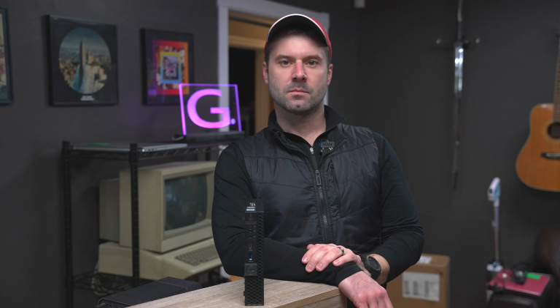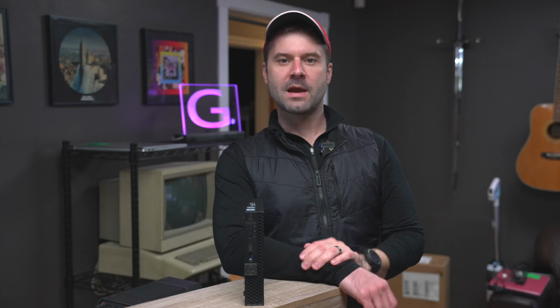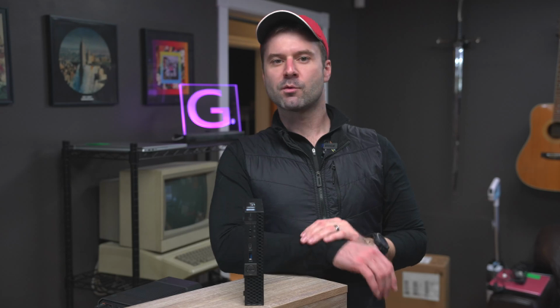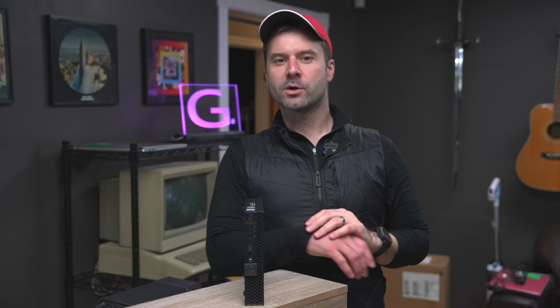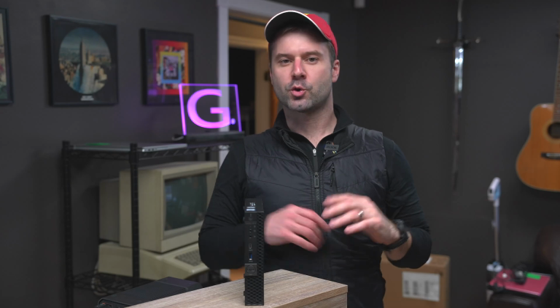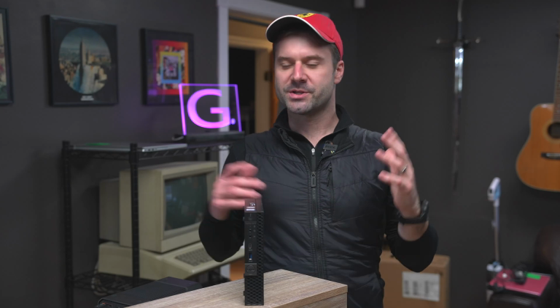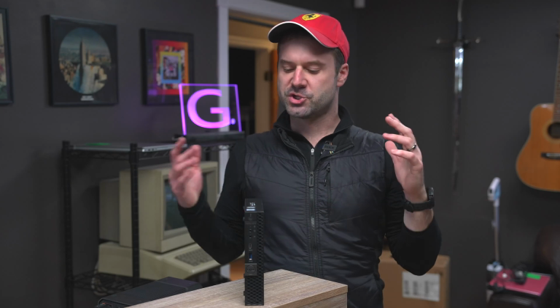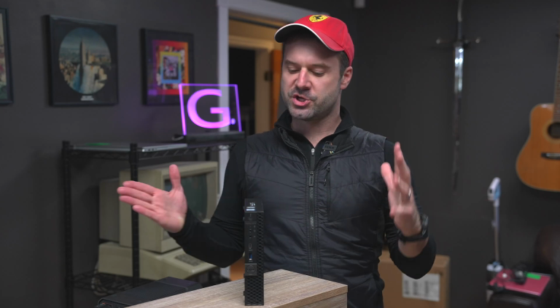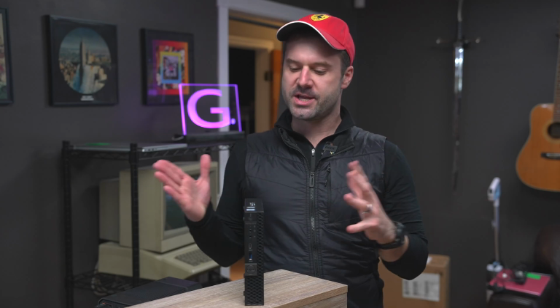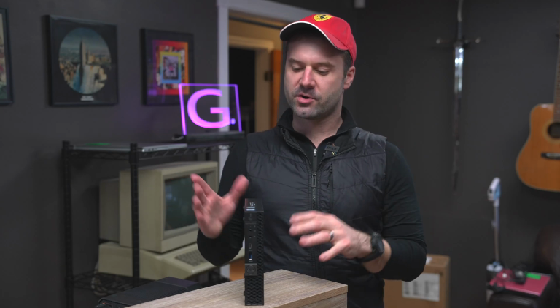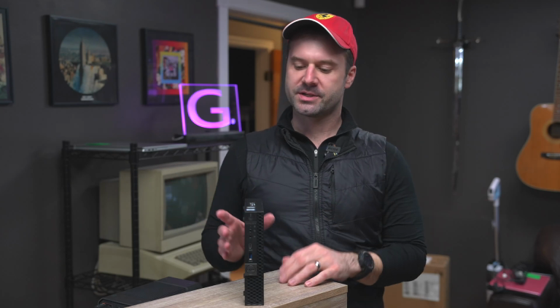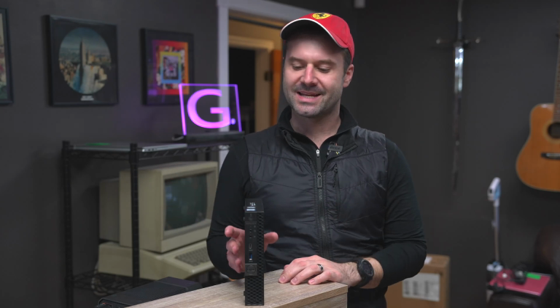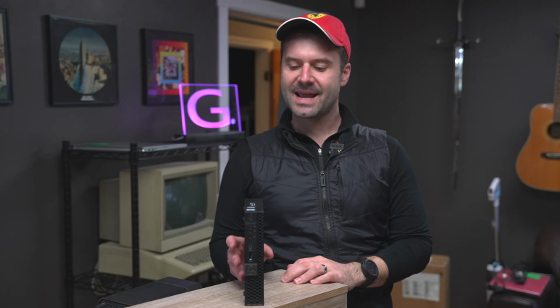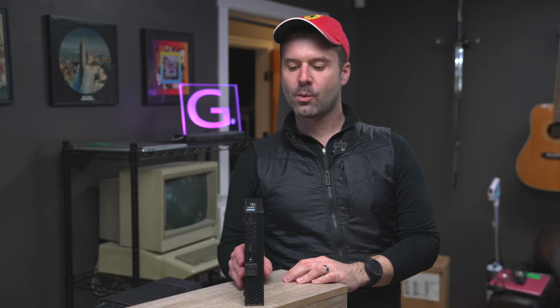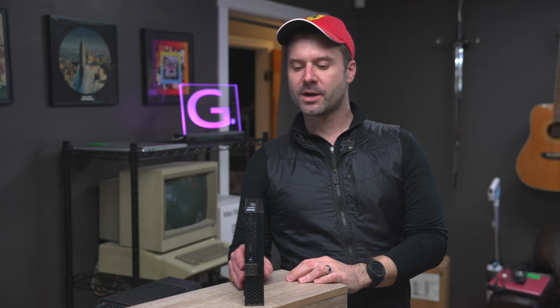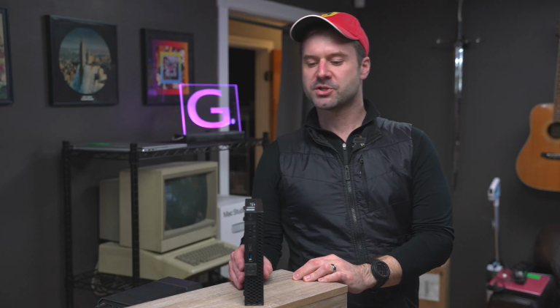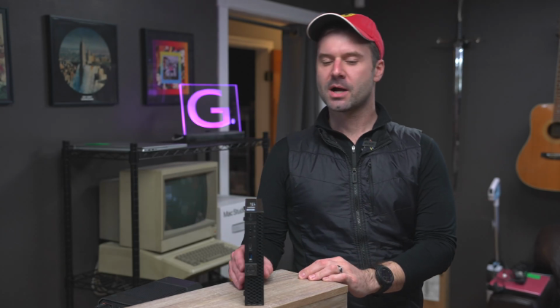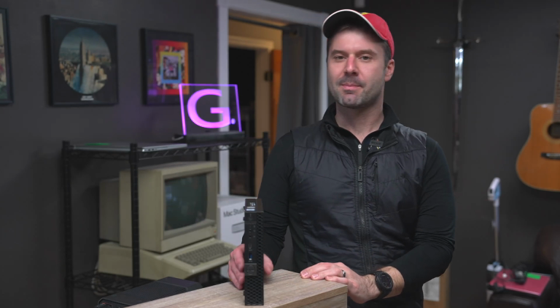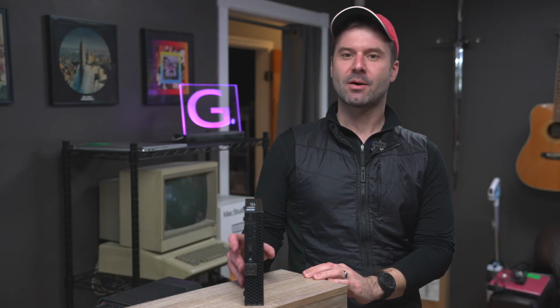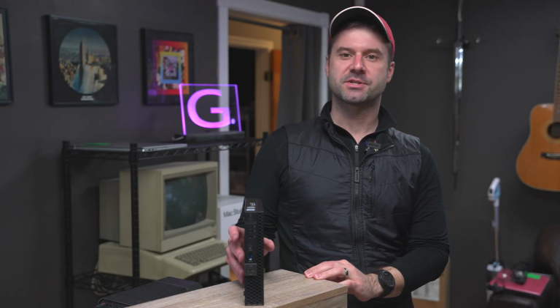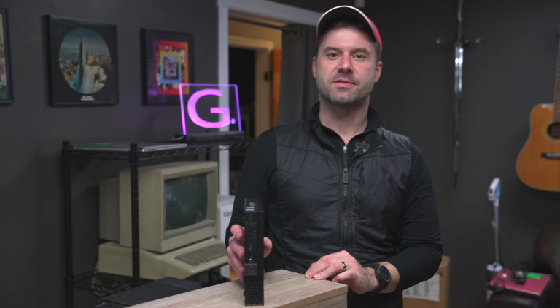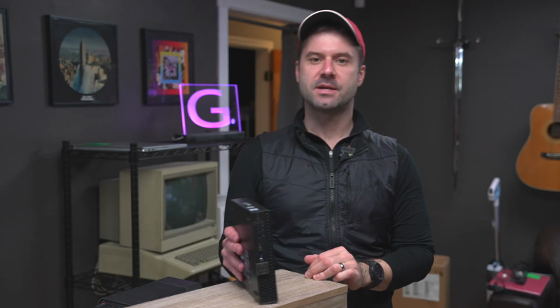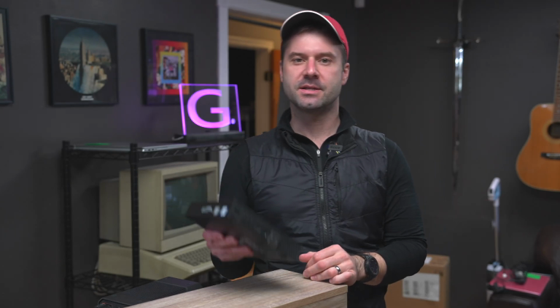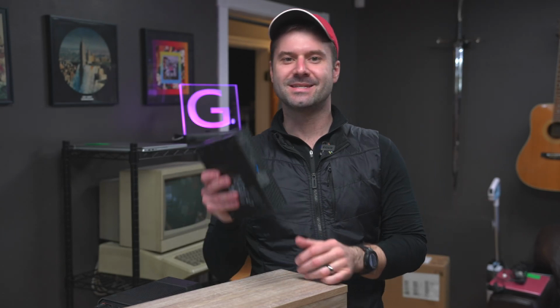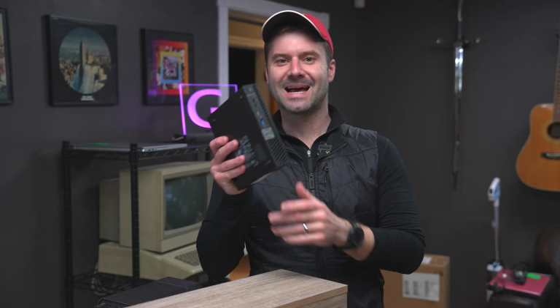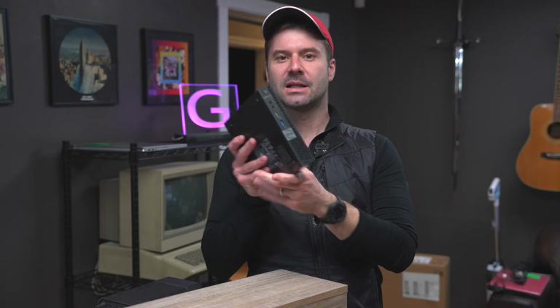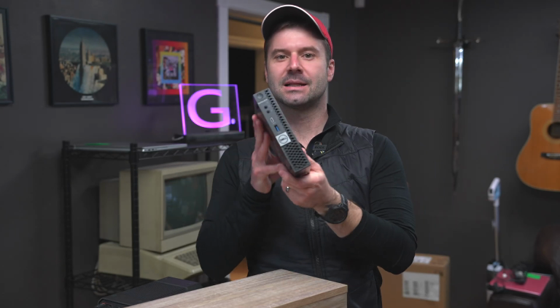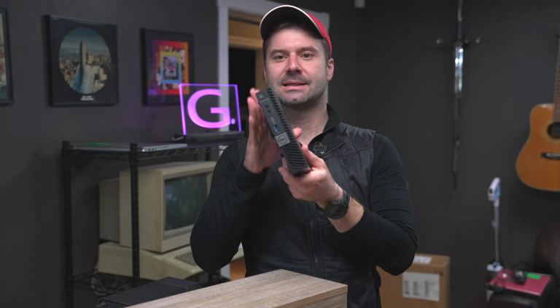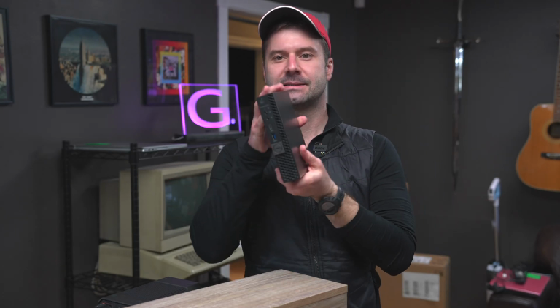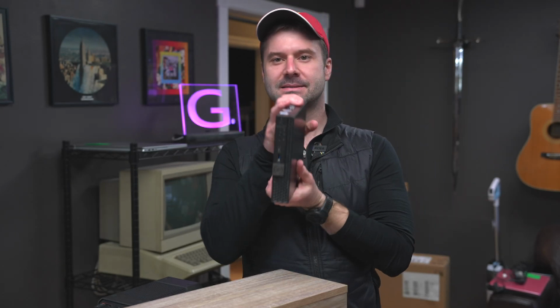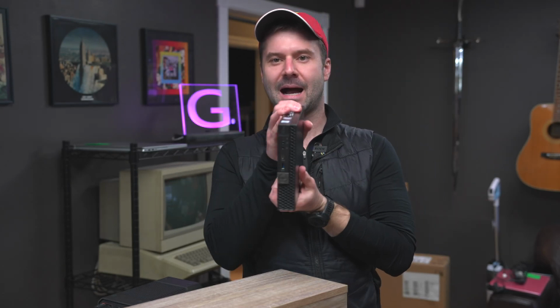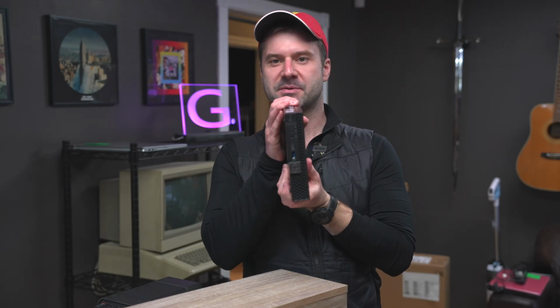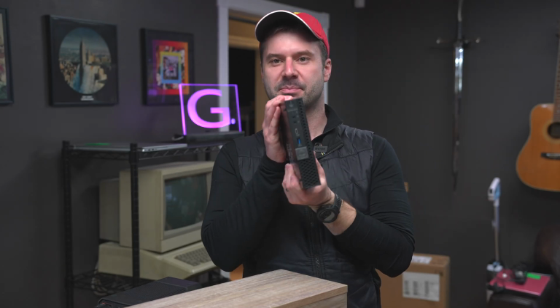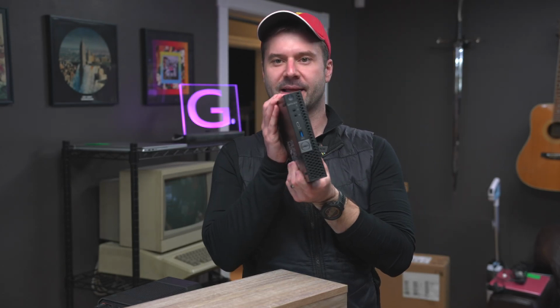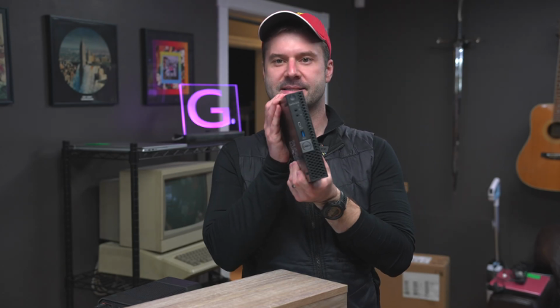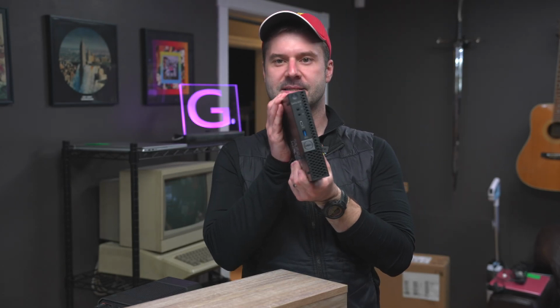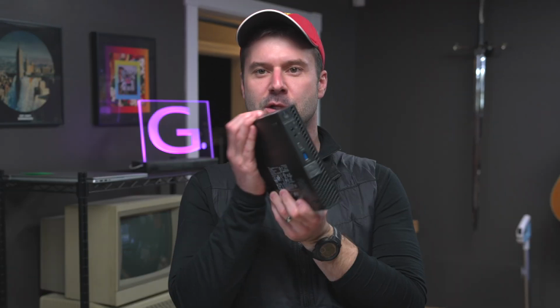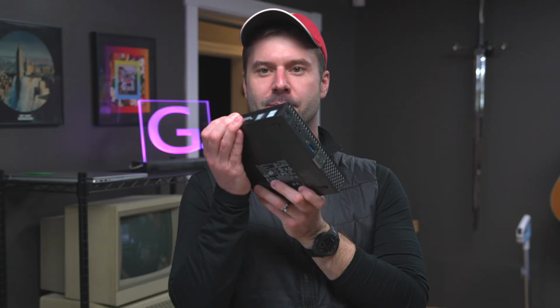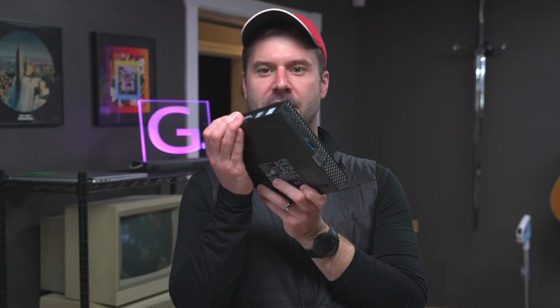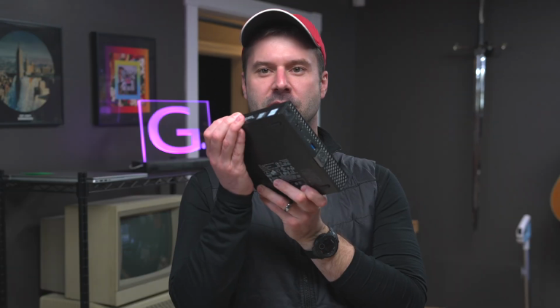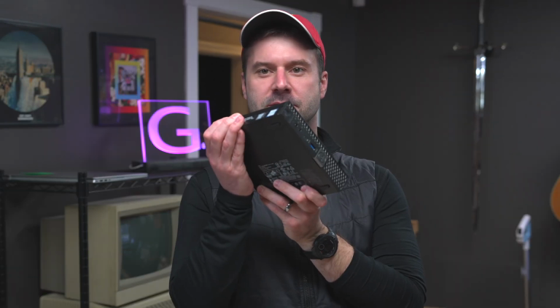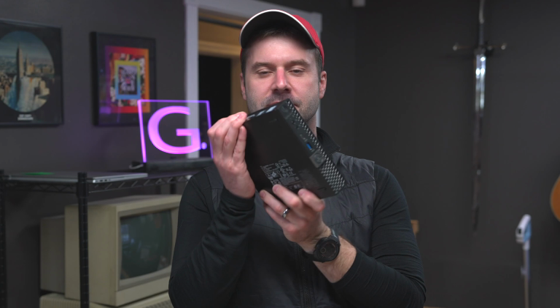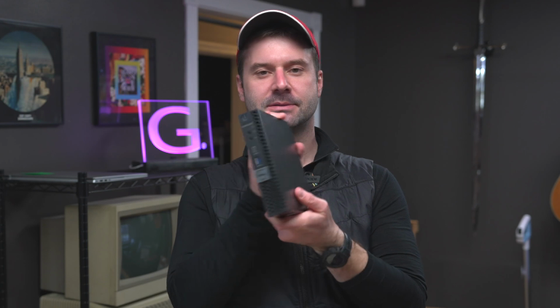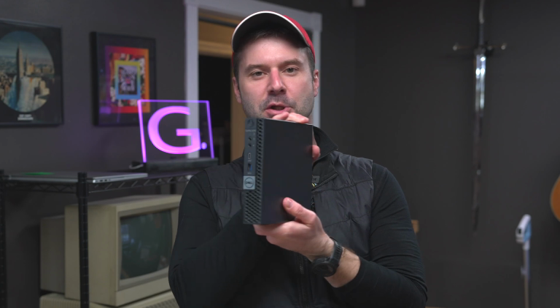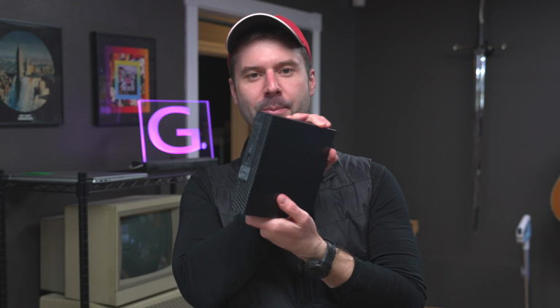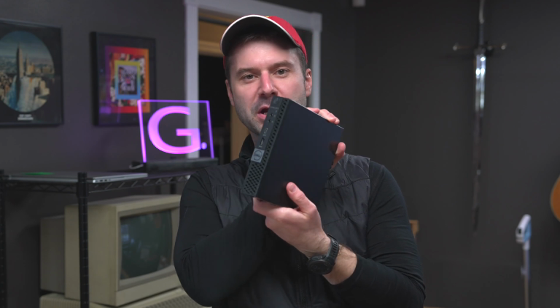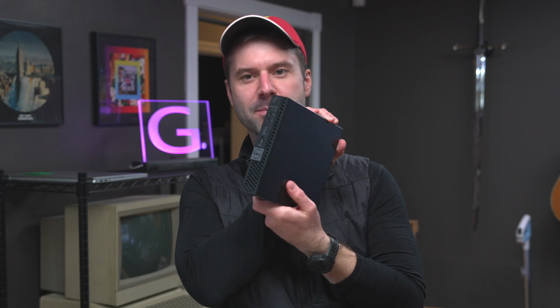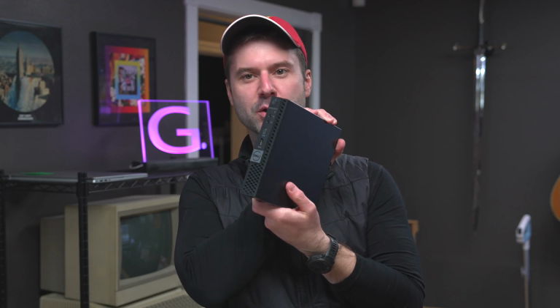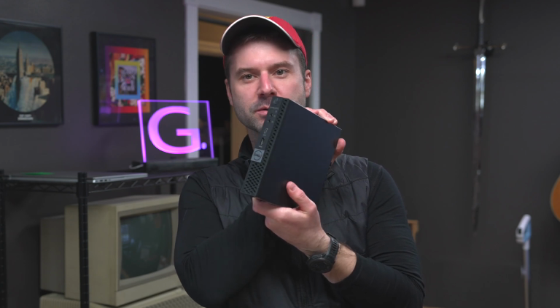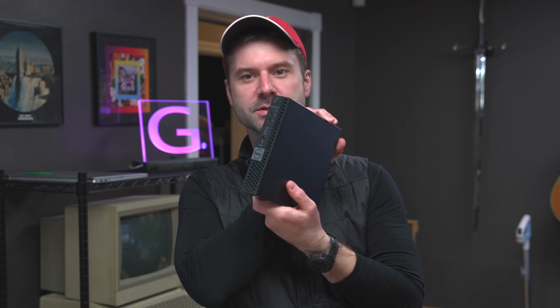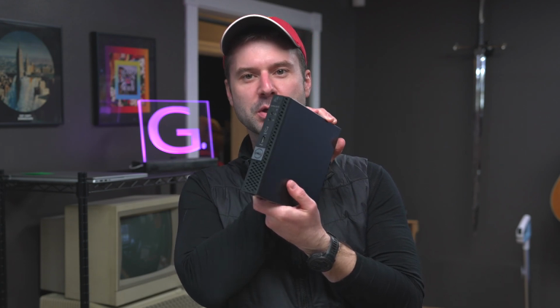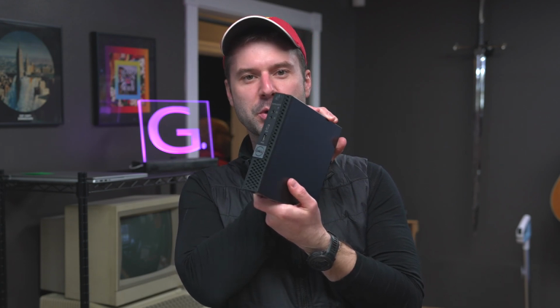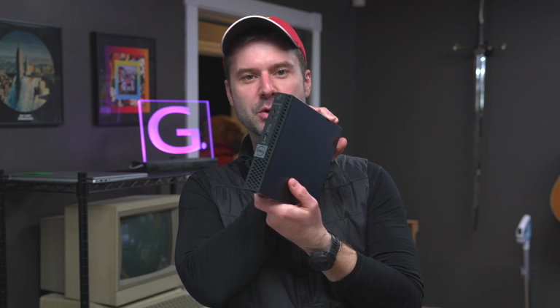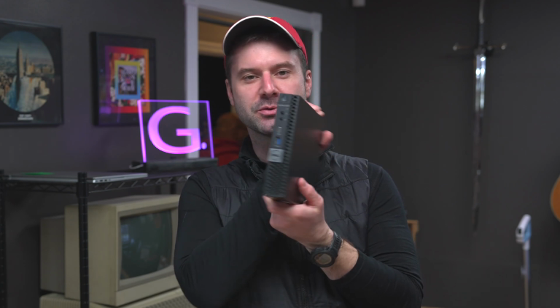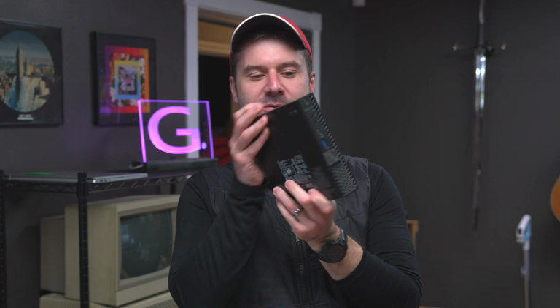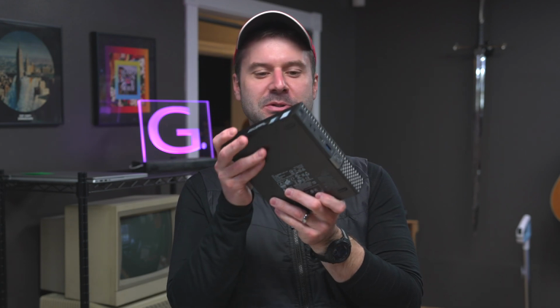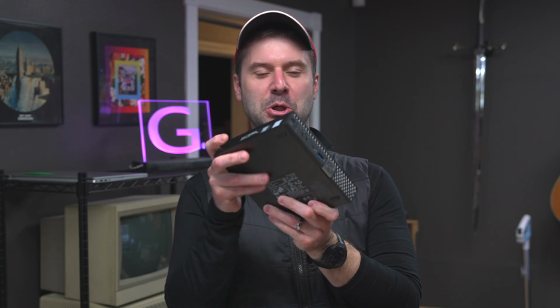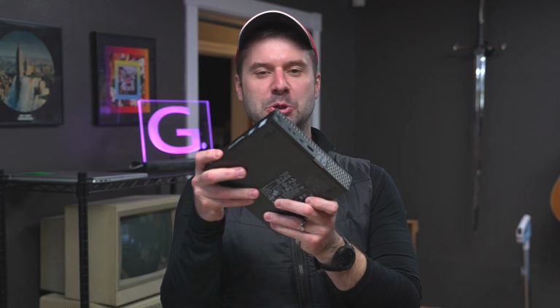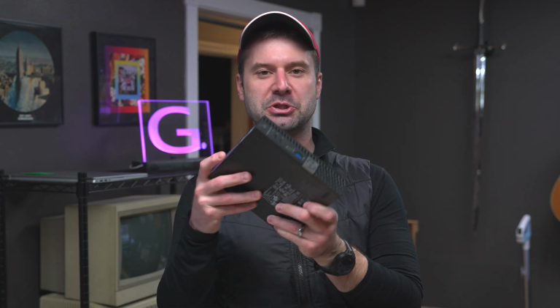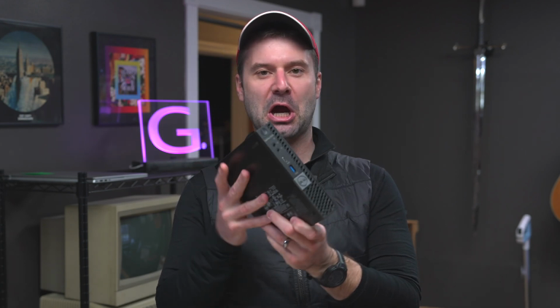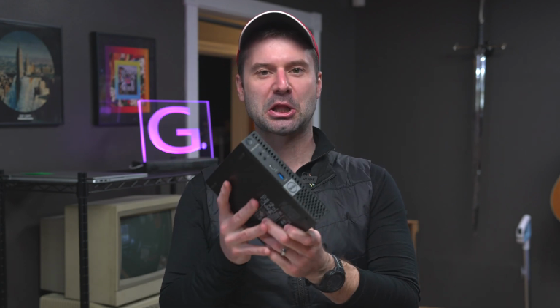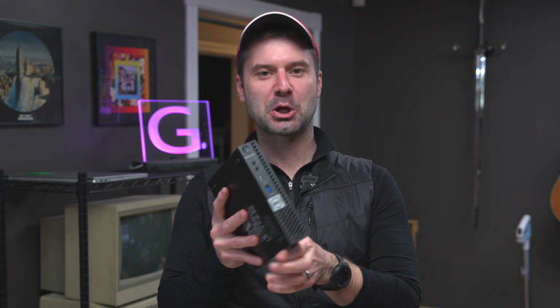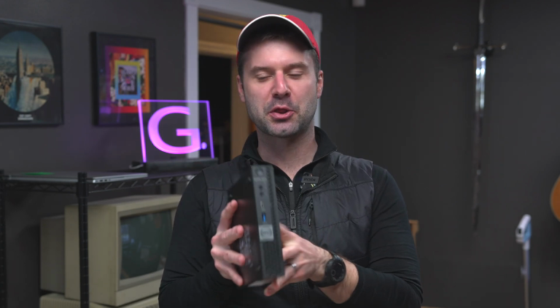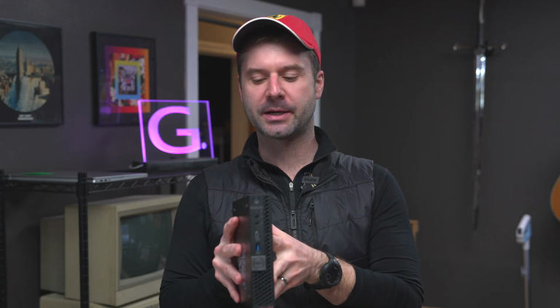Hey everyone, Chris G here, and today I want to talk about the Dell Optiplex — little mini computer. So cute, little tiny little thing.